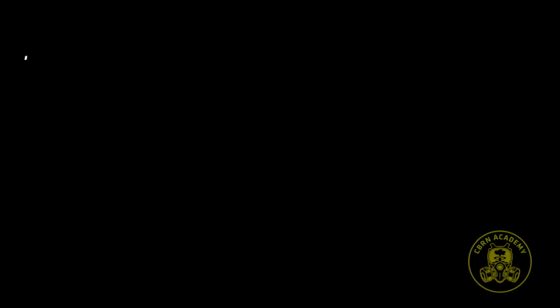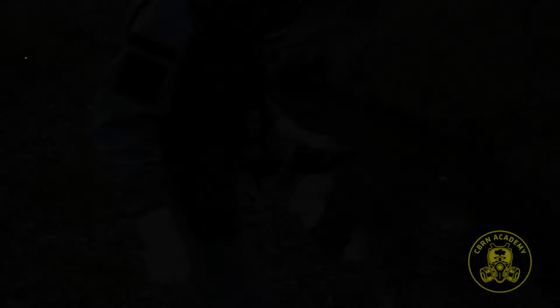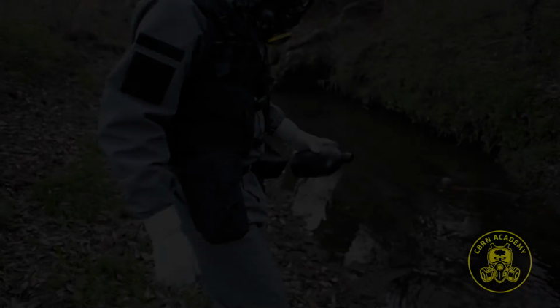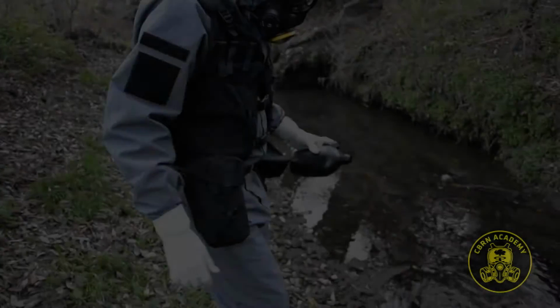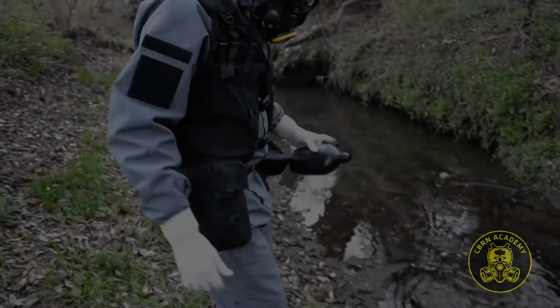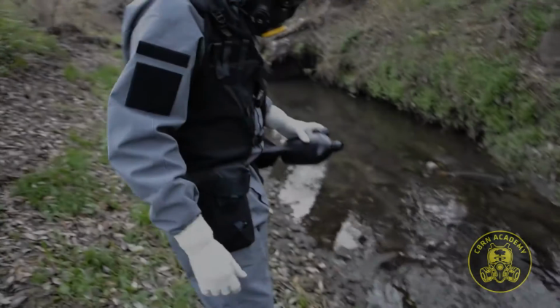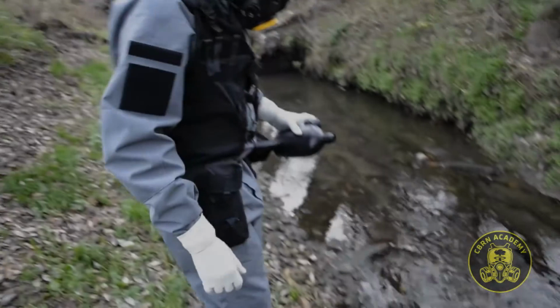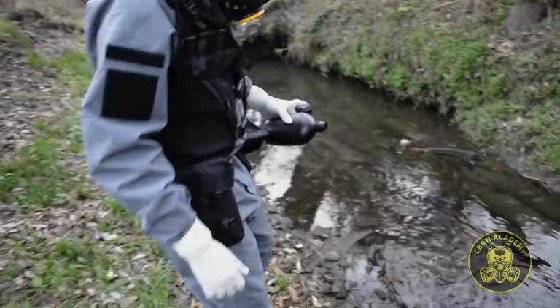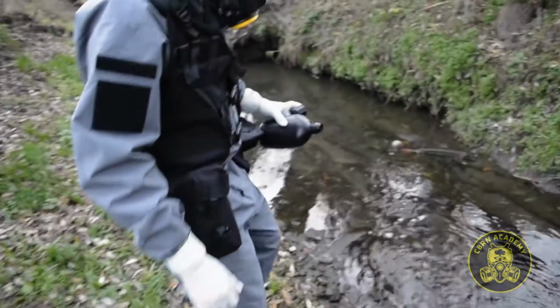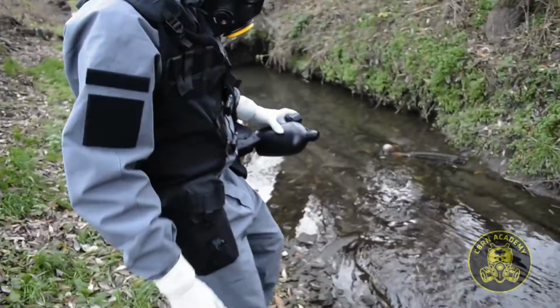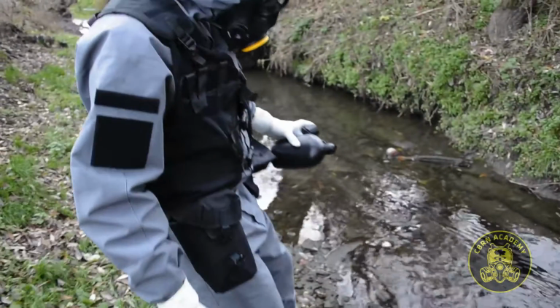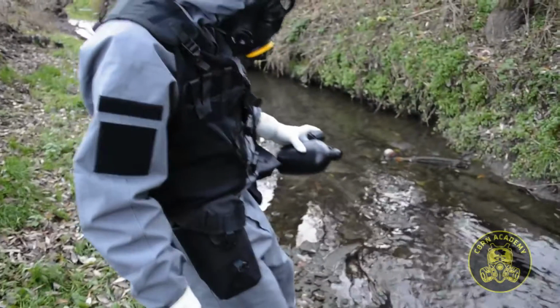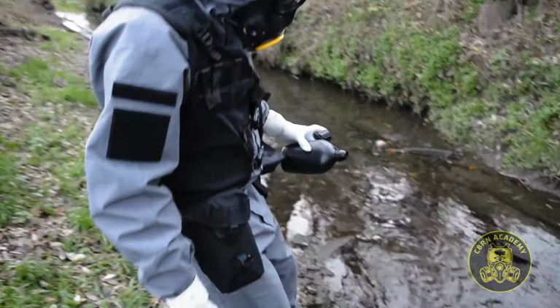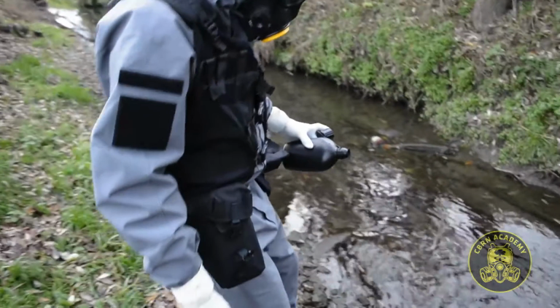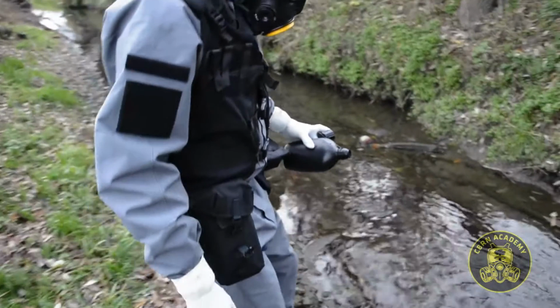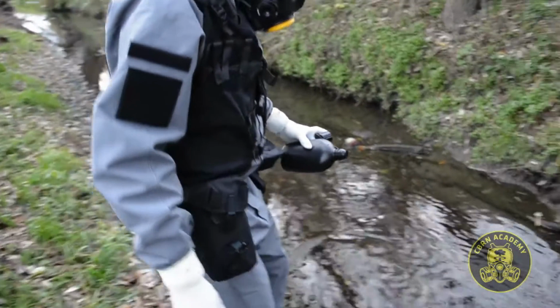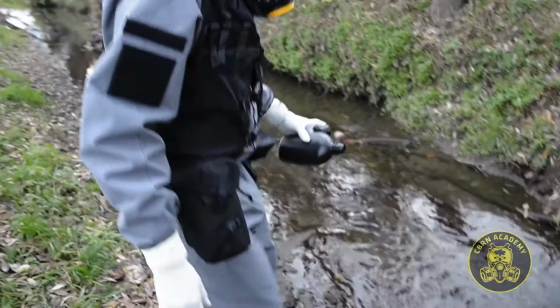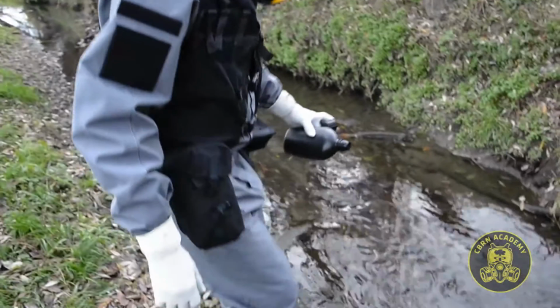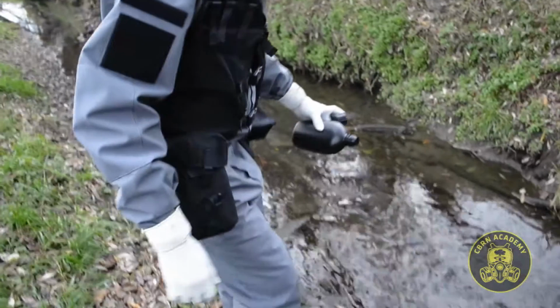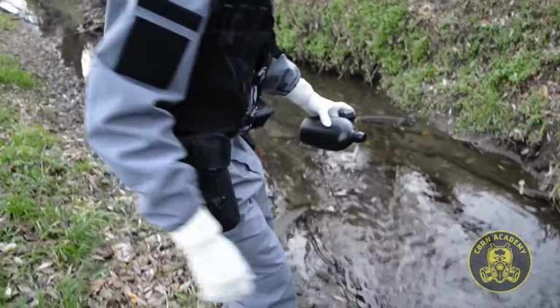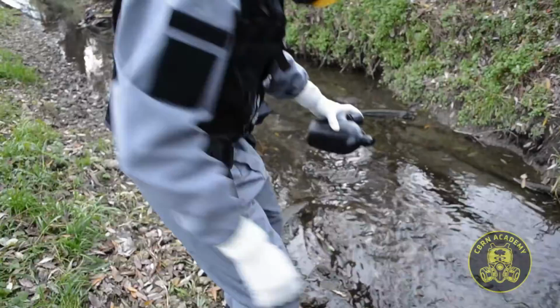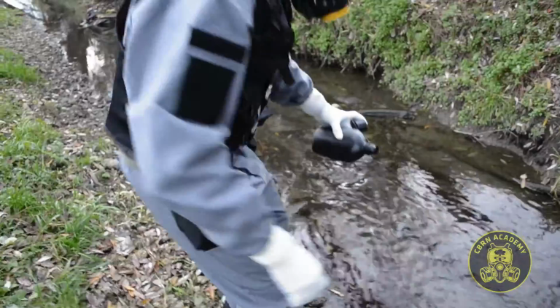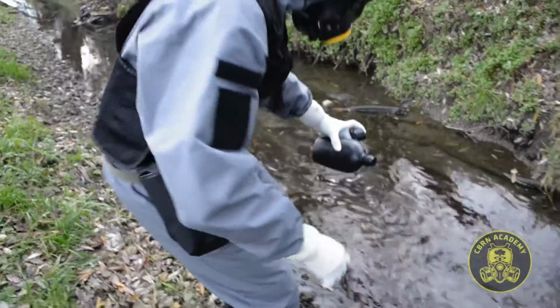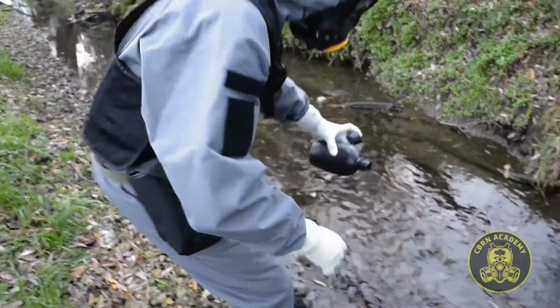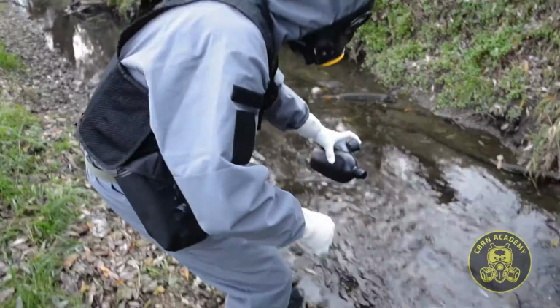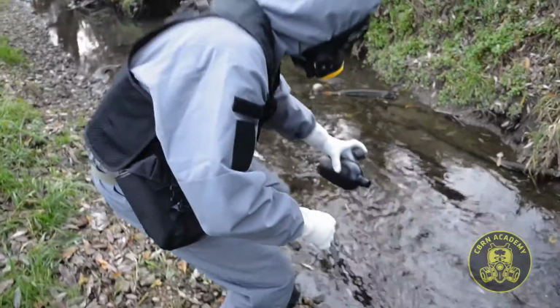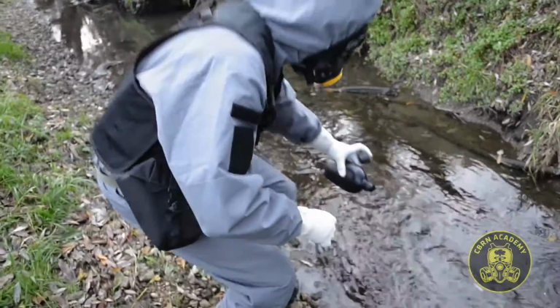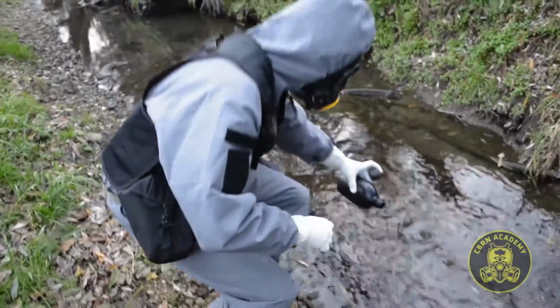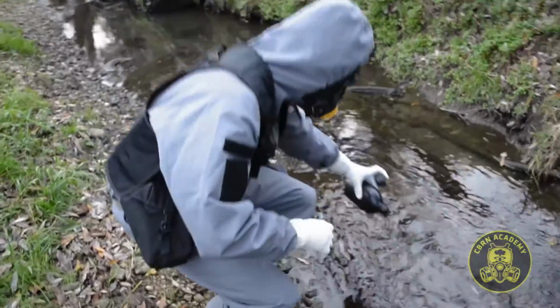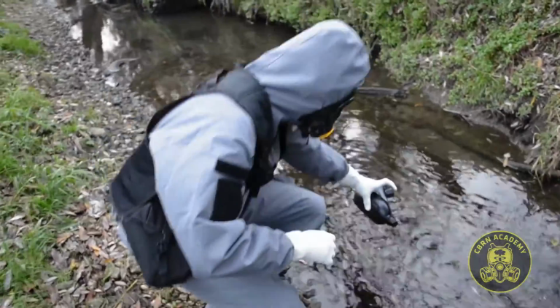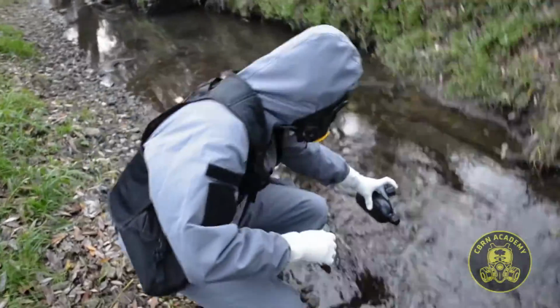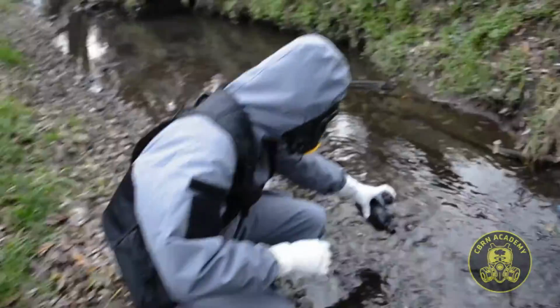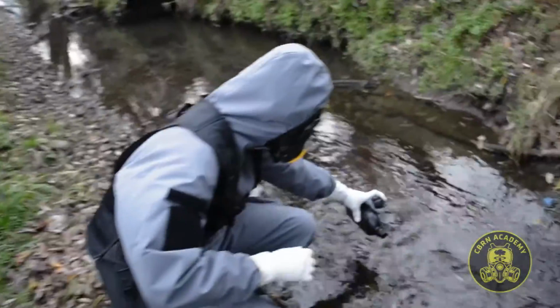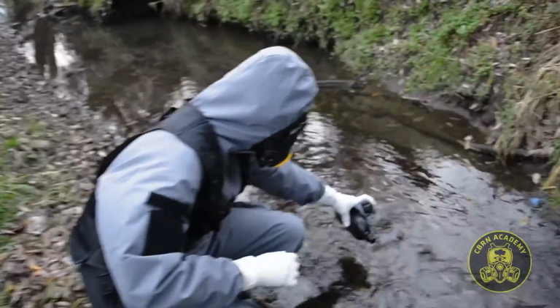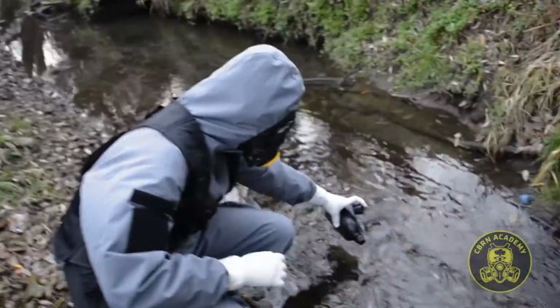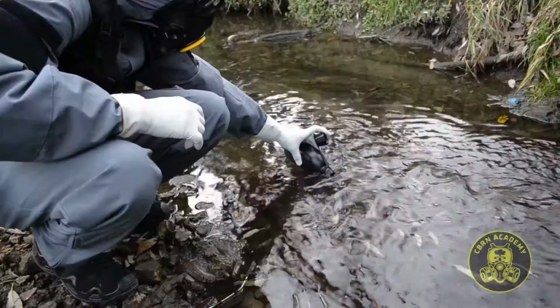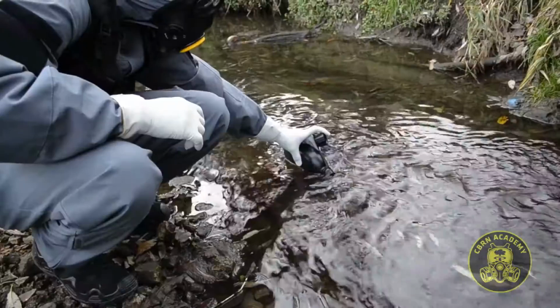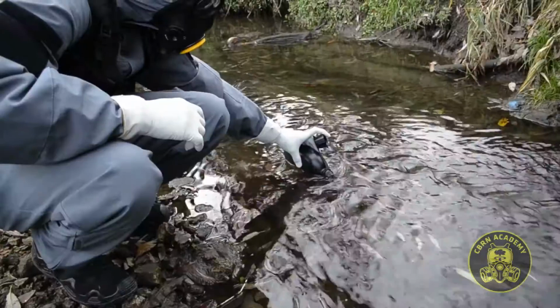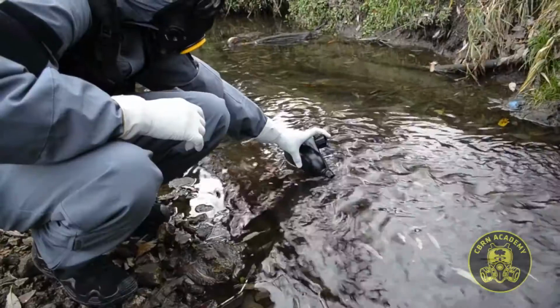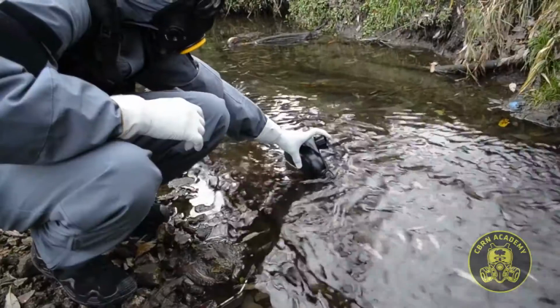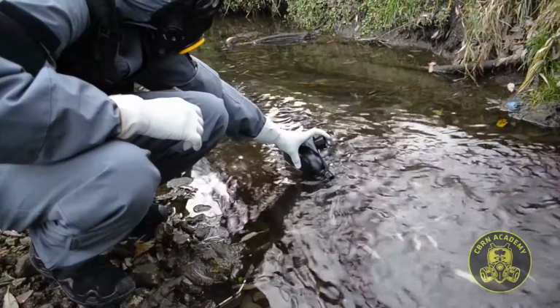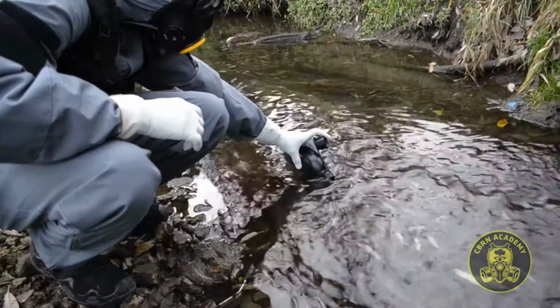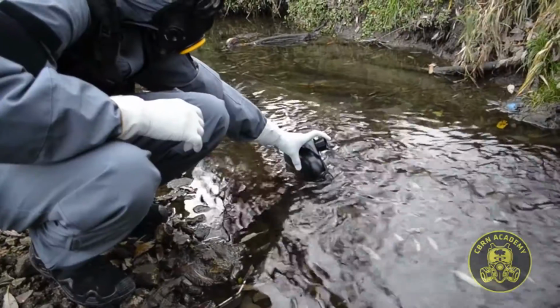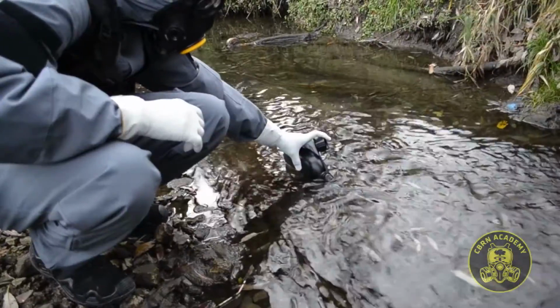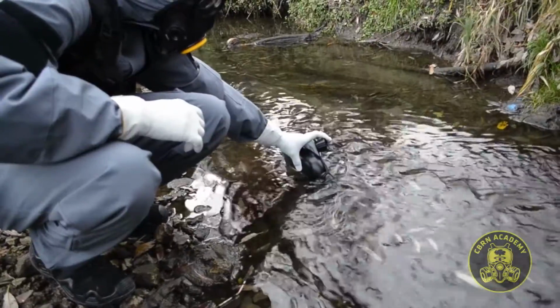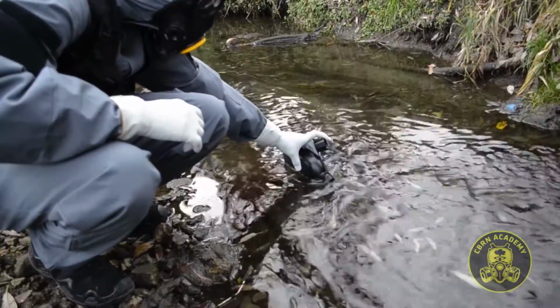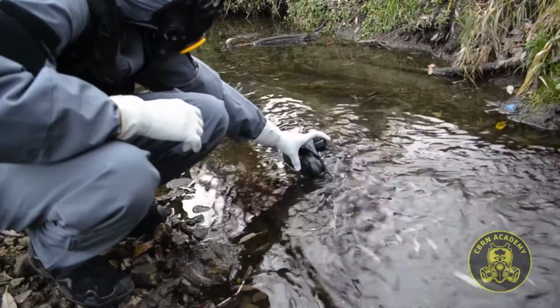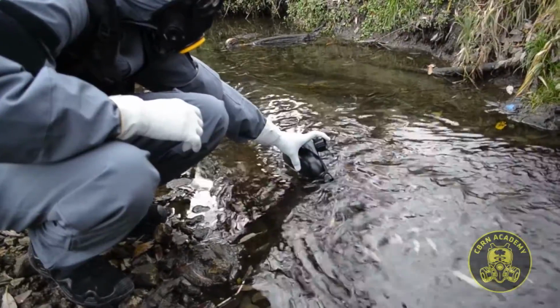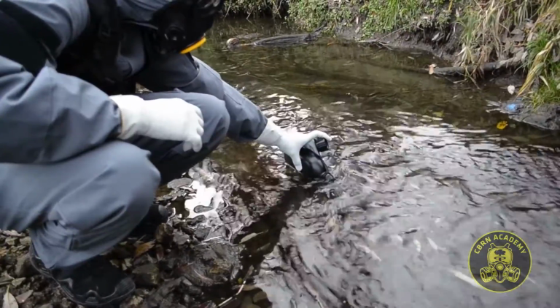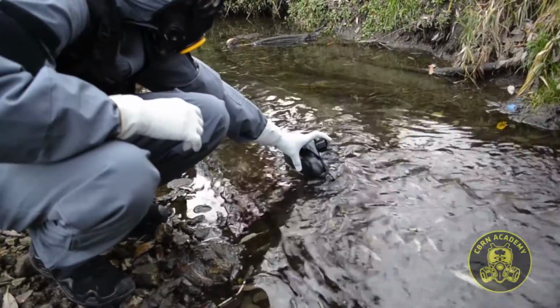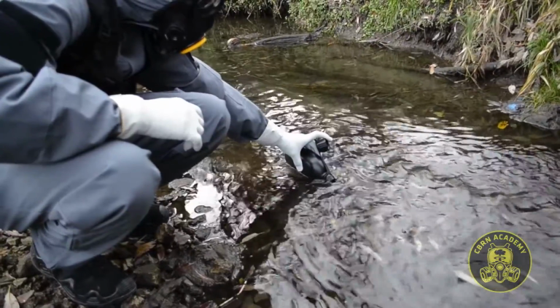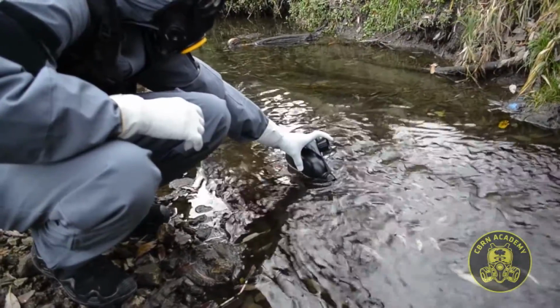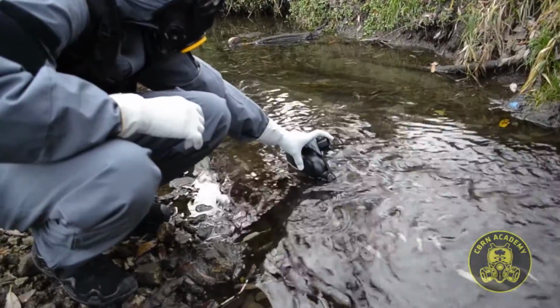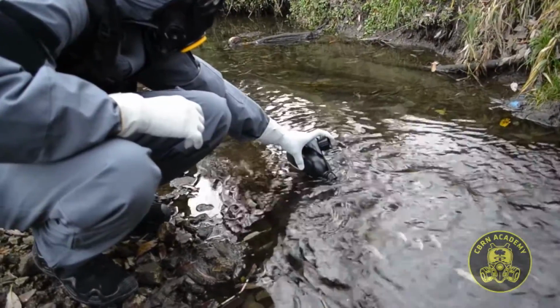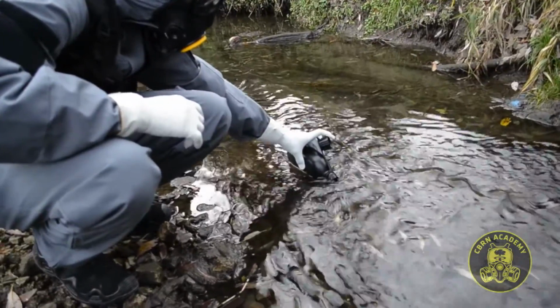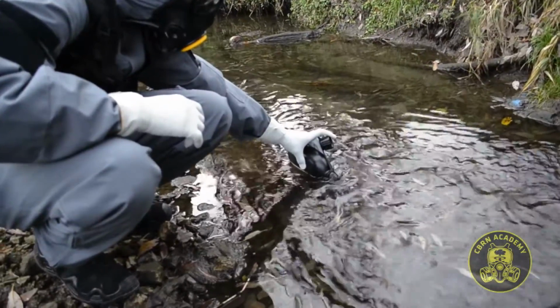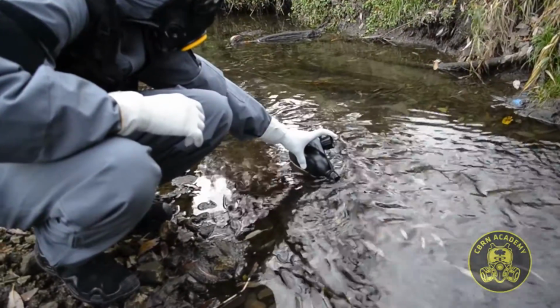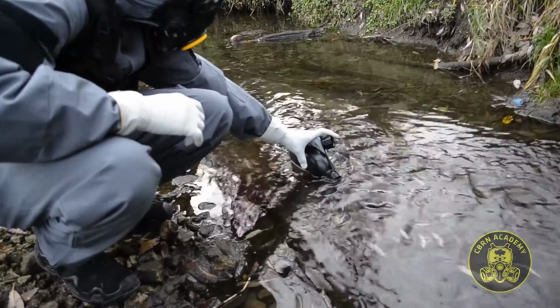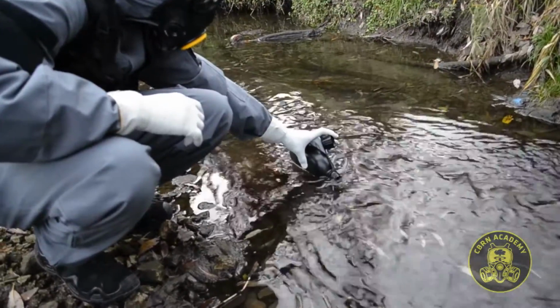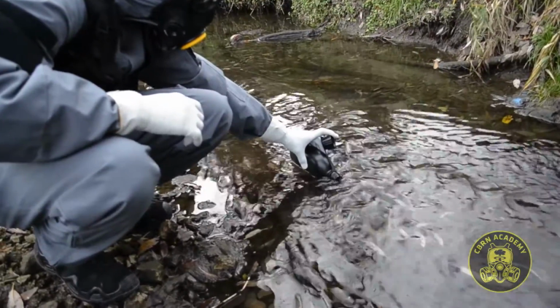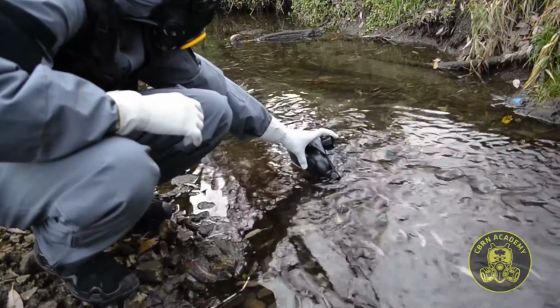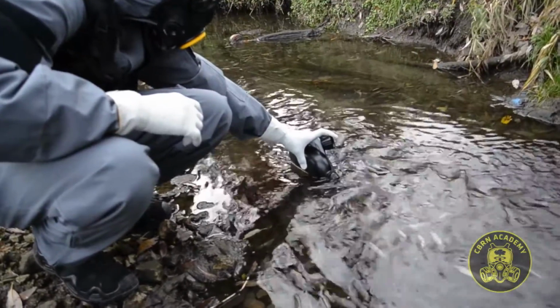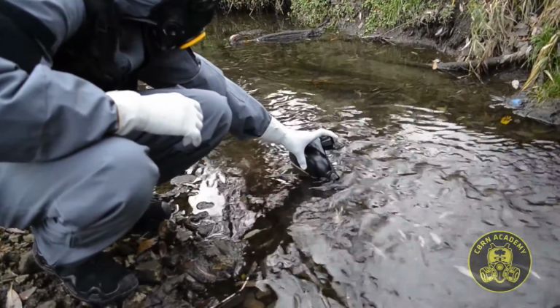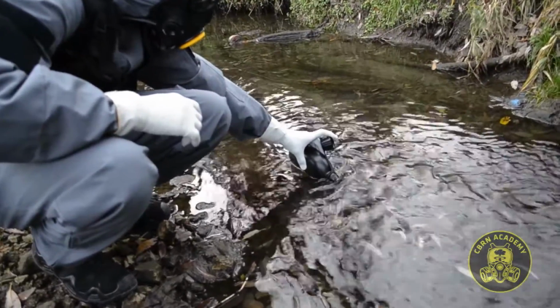When collecting water for microbial treatment, be sure to collect it from the stream as far from the edges of the water course as possible.